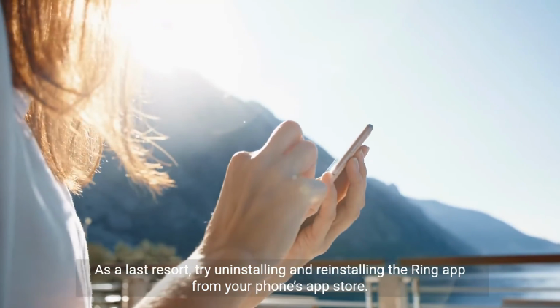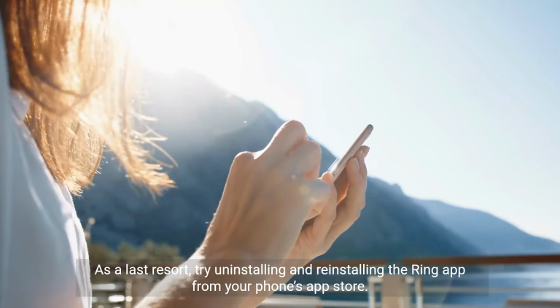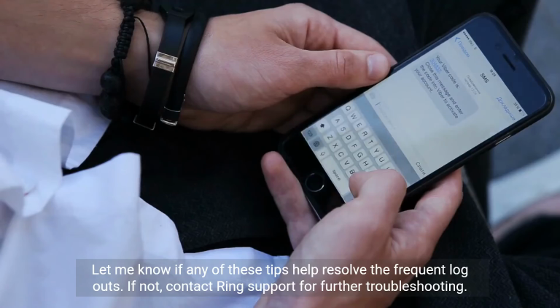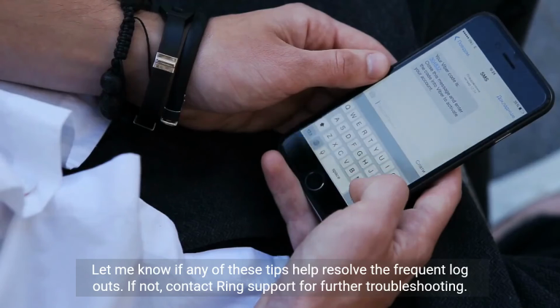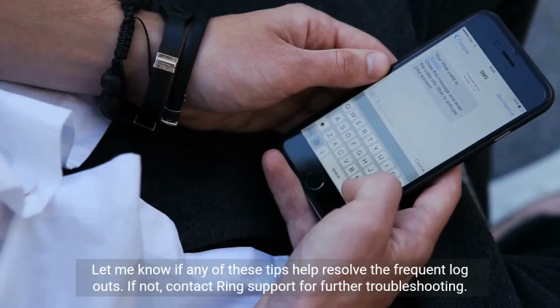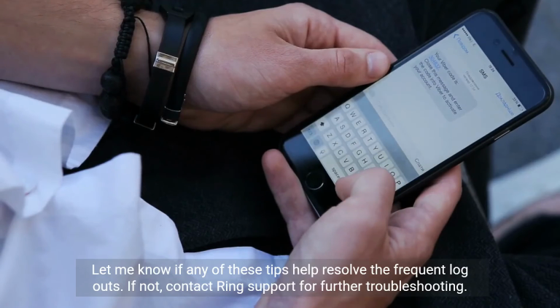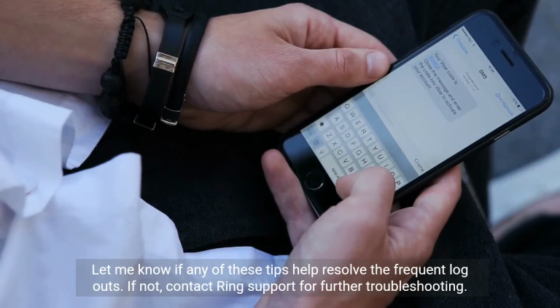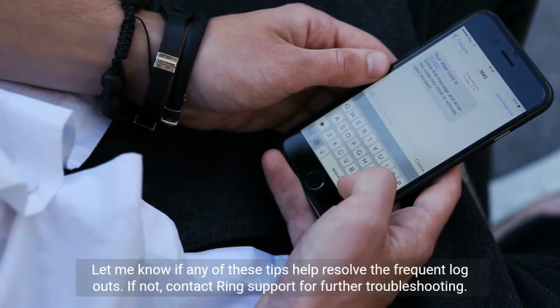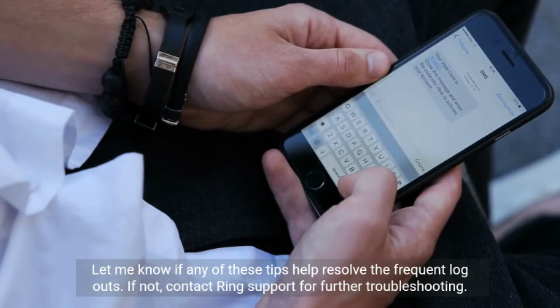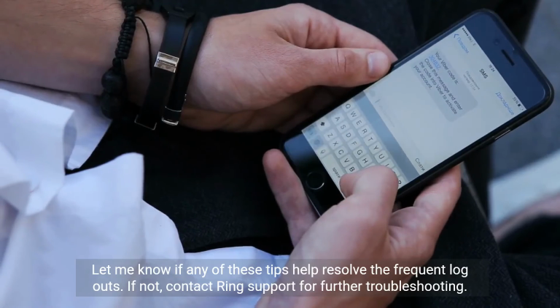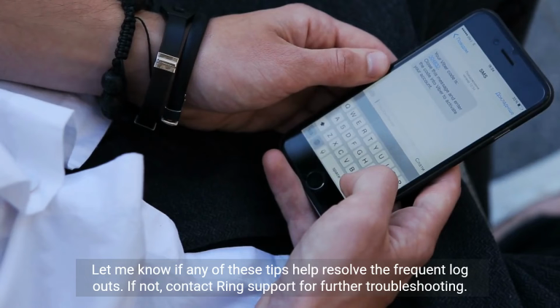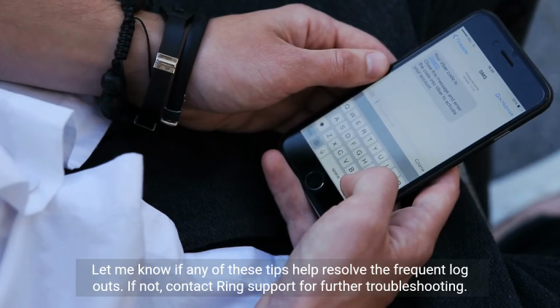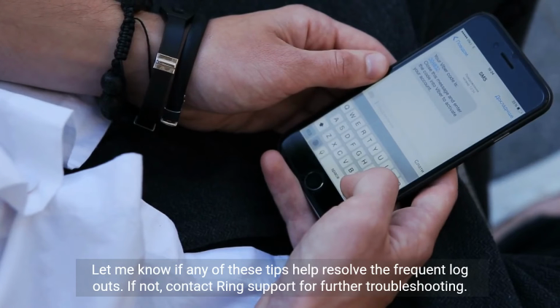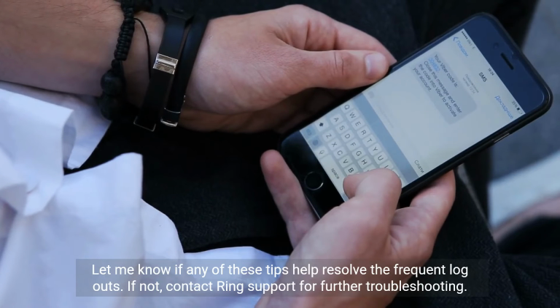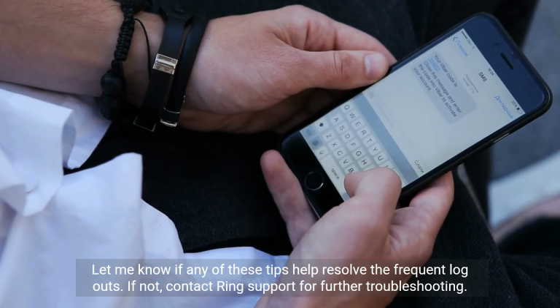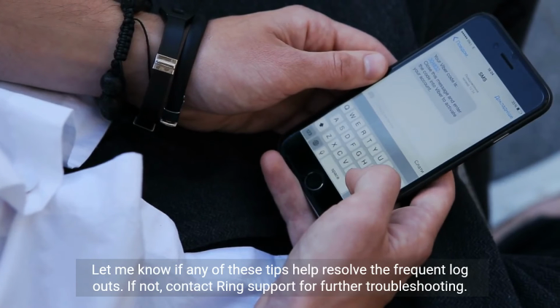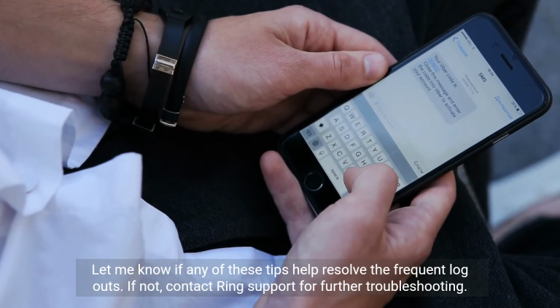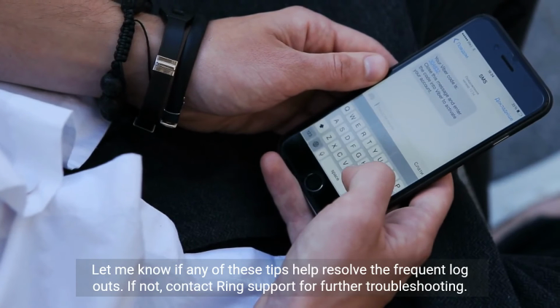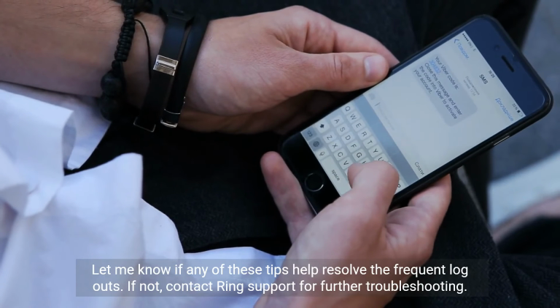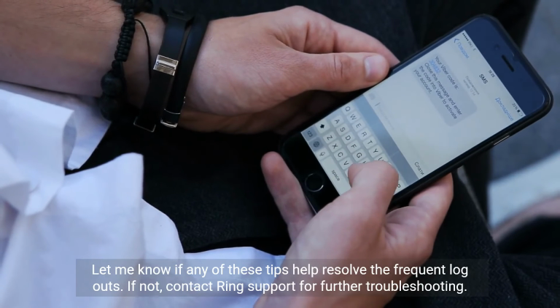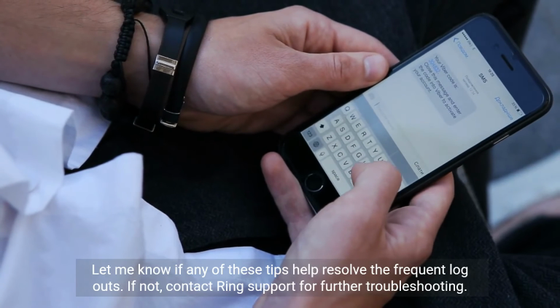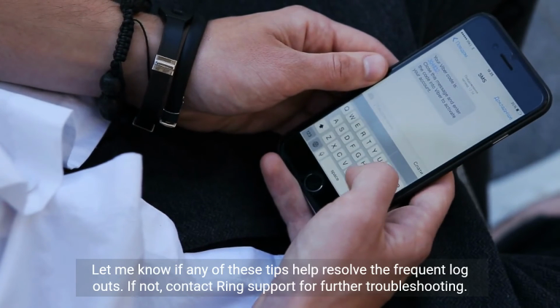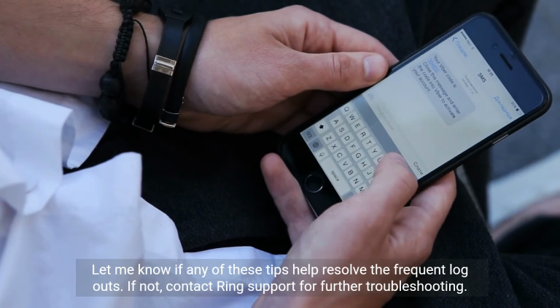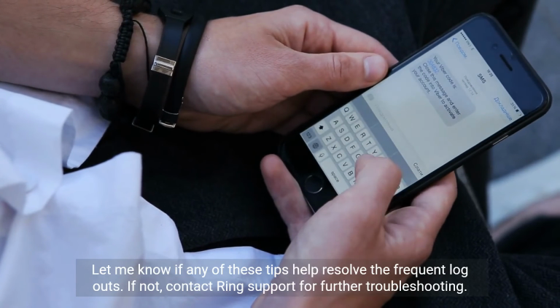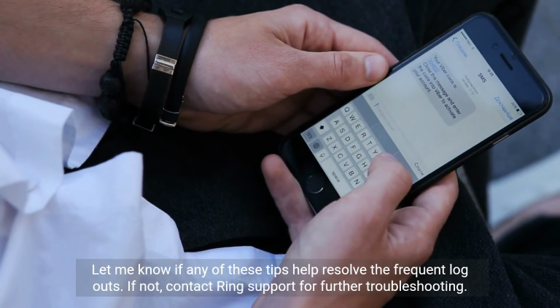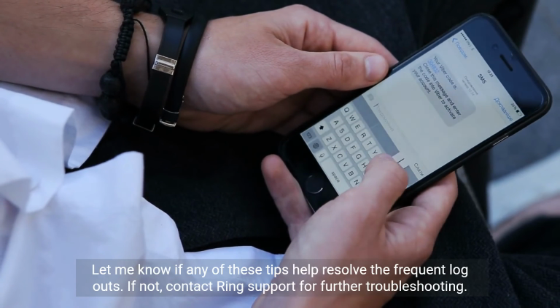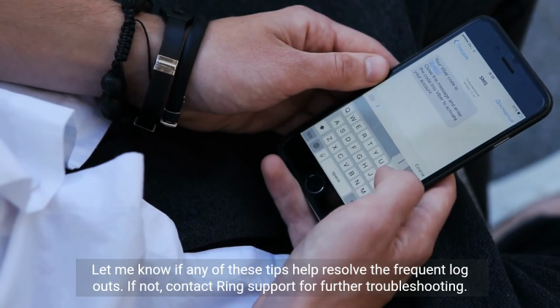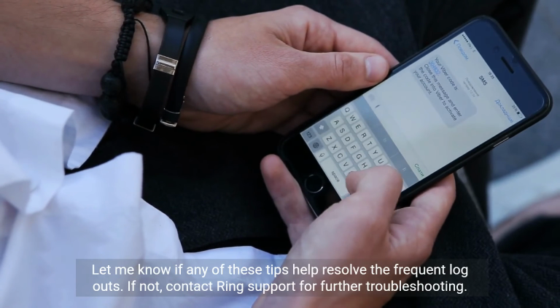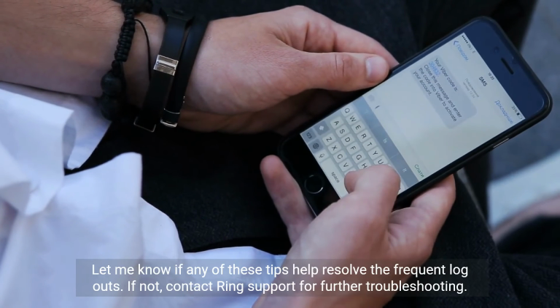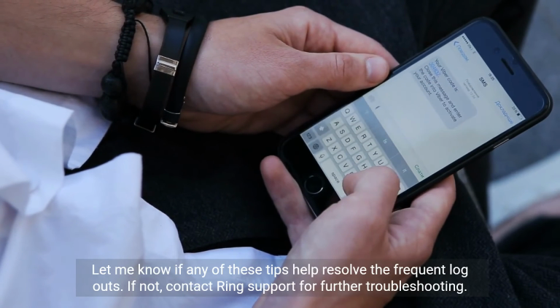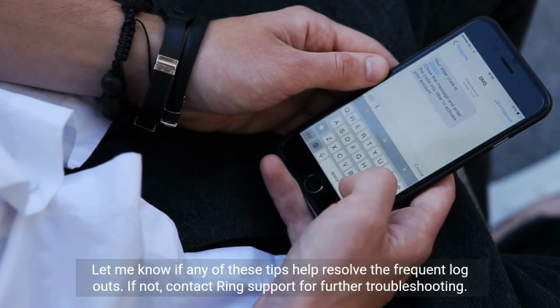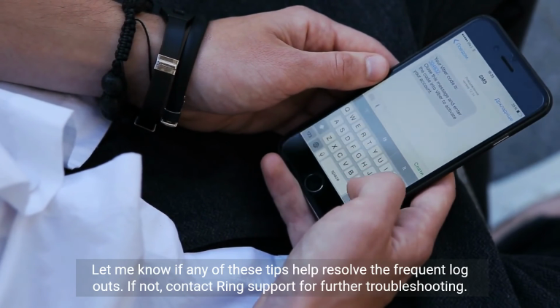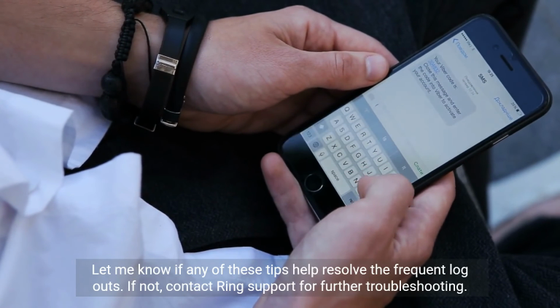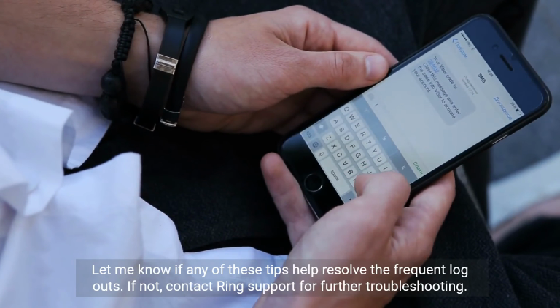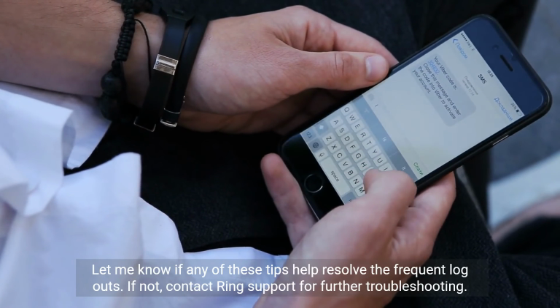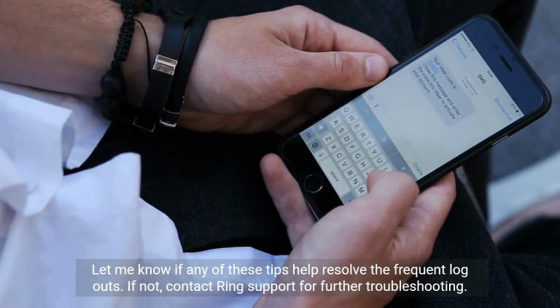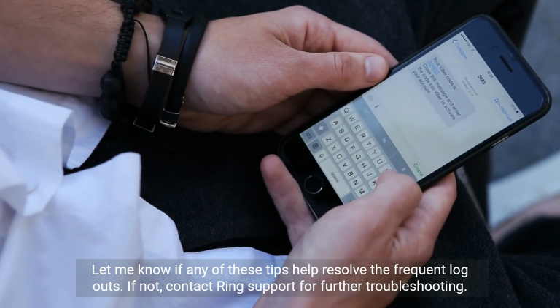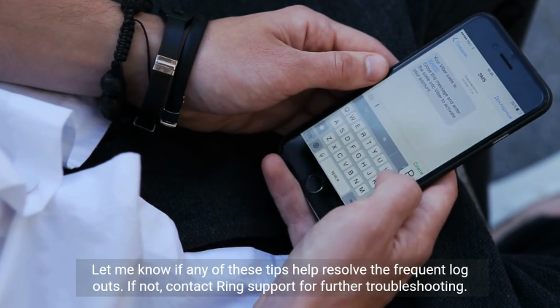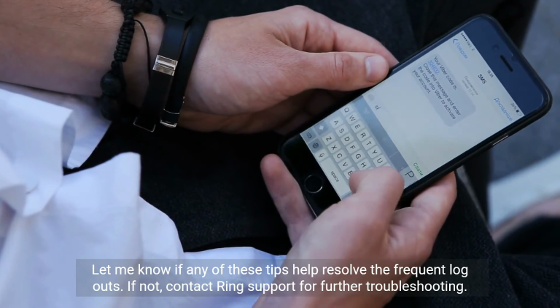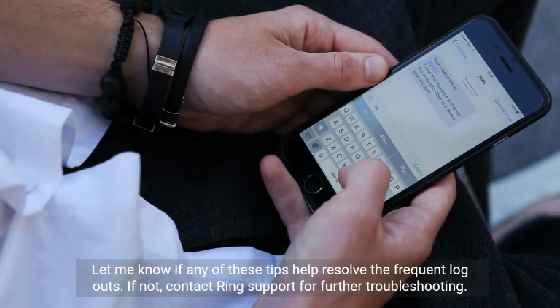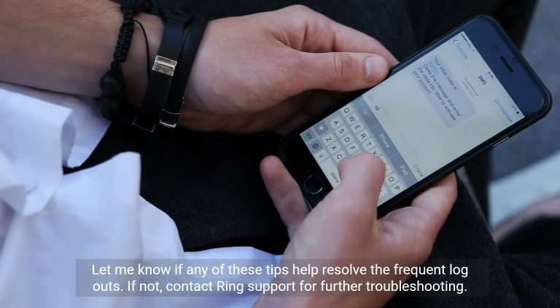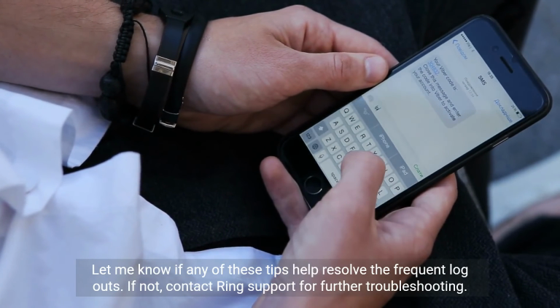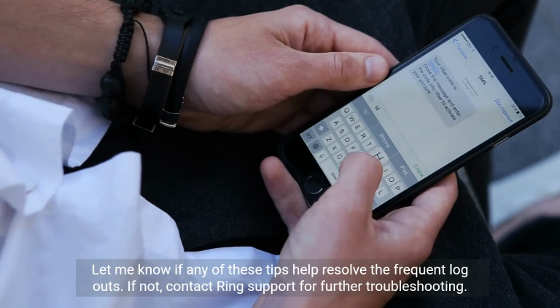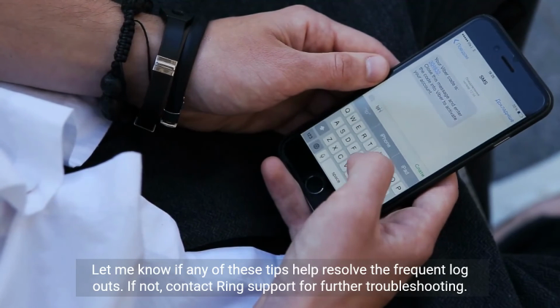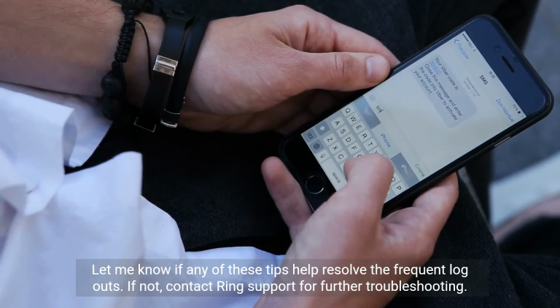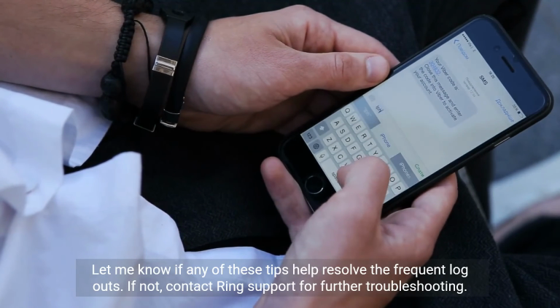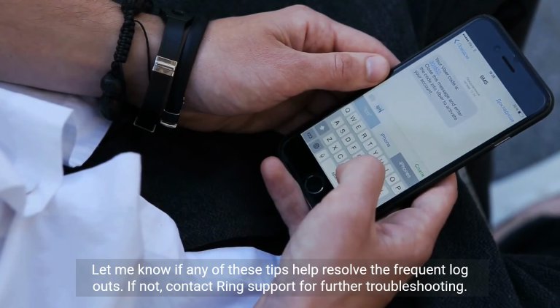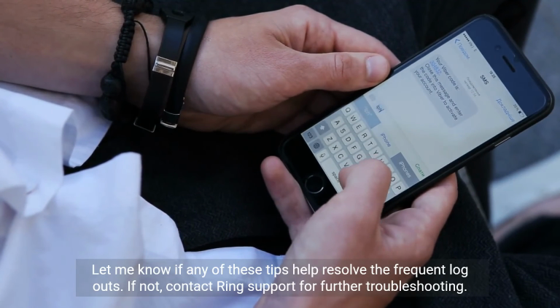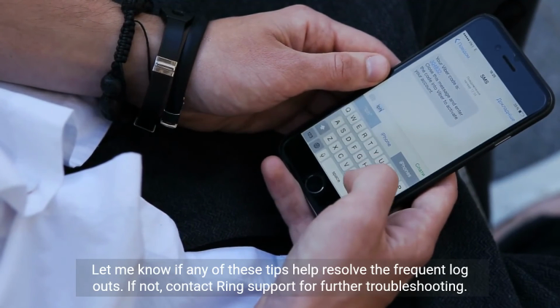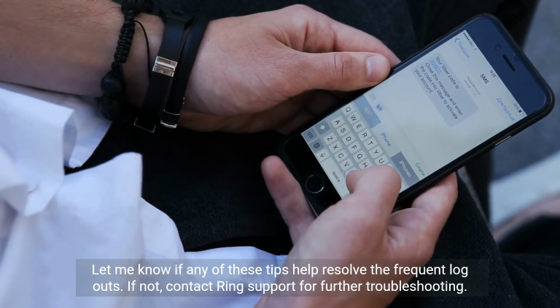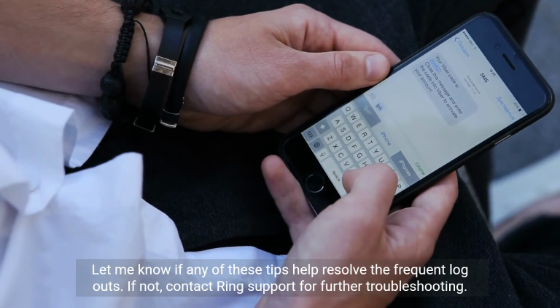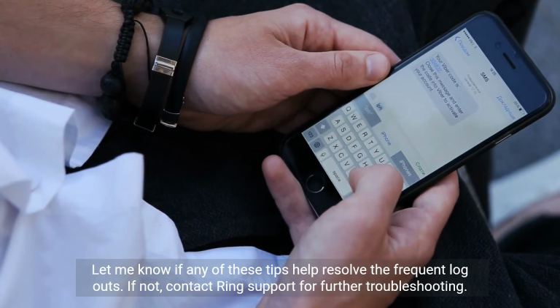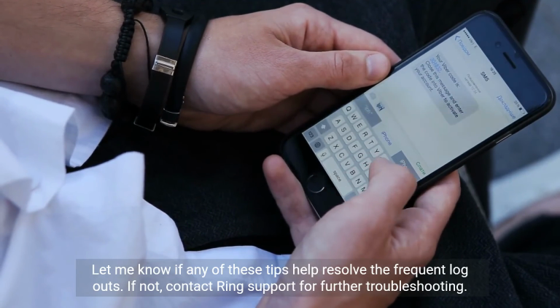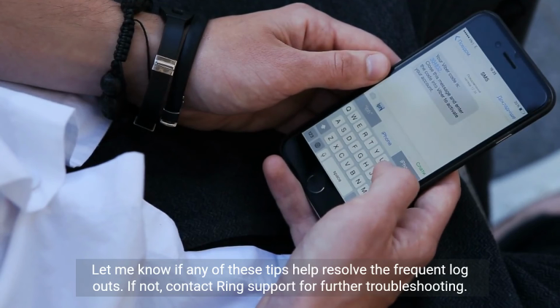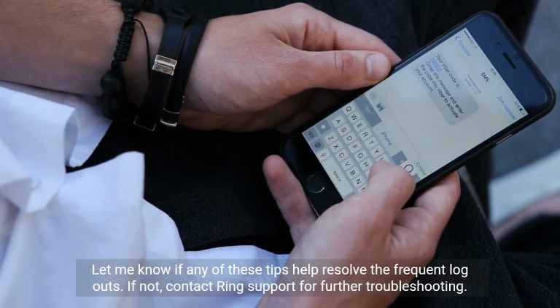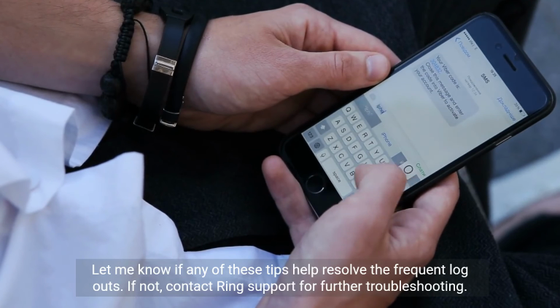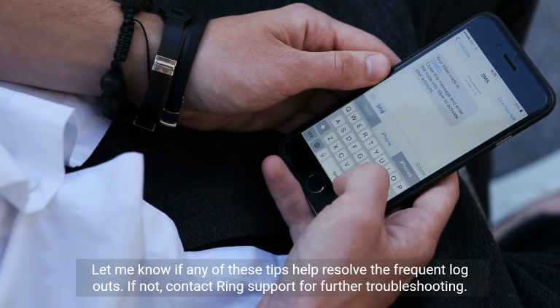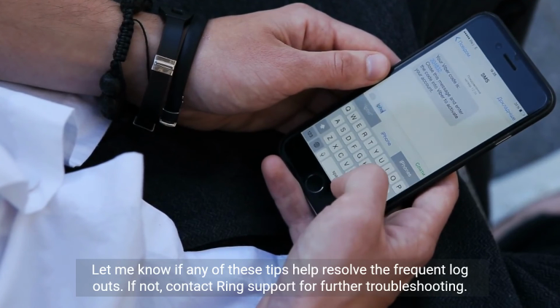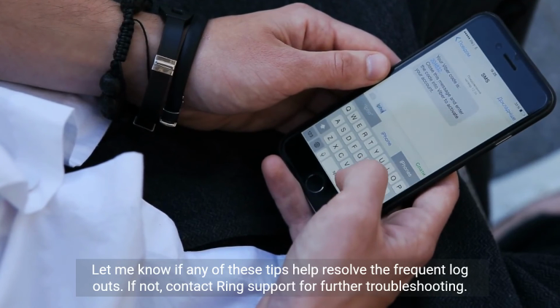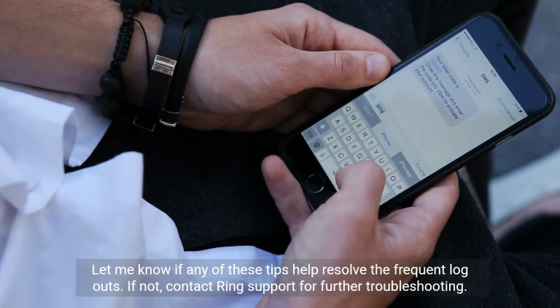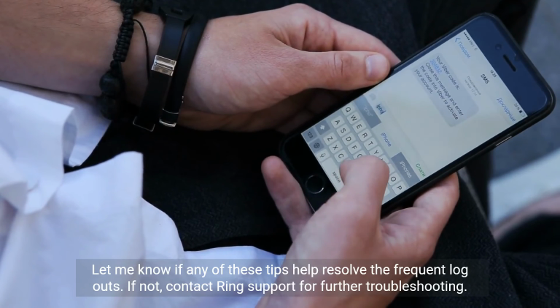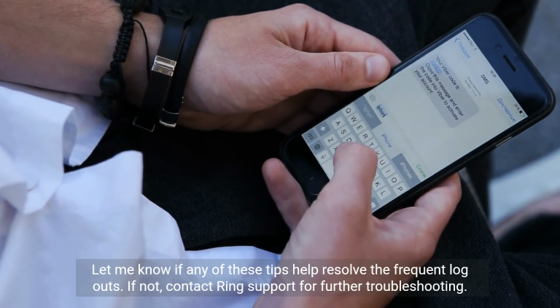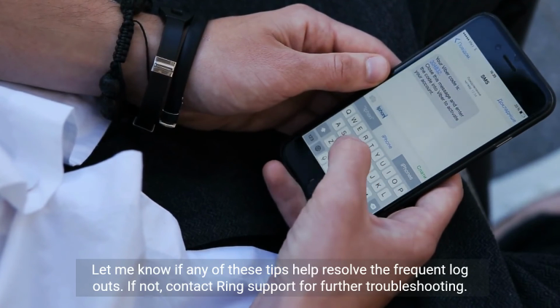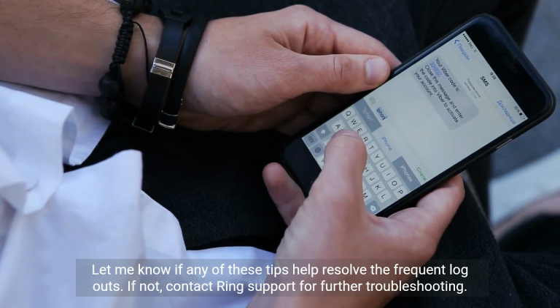Let me know if any of these tips help resolve the frequent logouts. If not, contact Ring support for further troubleshooting.